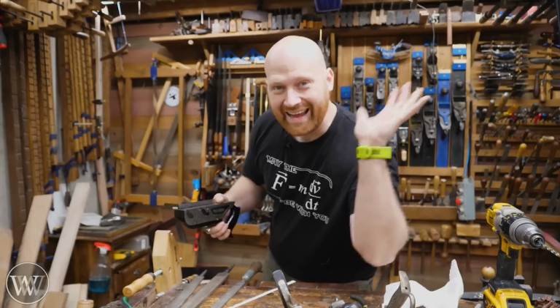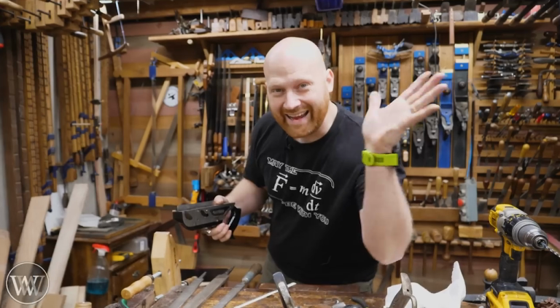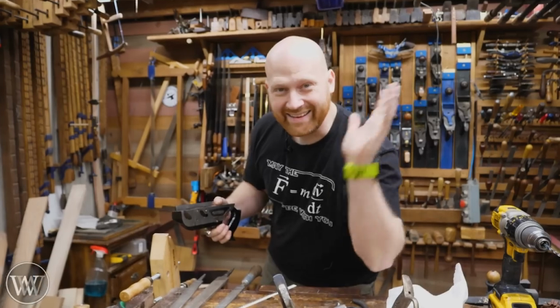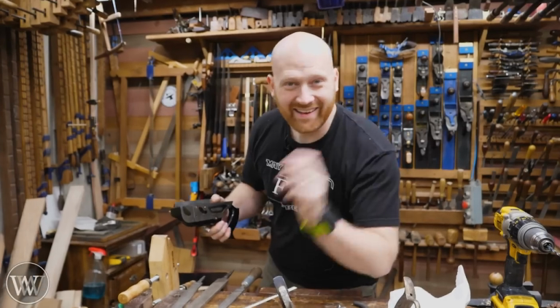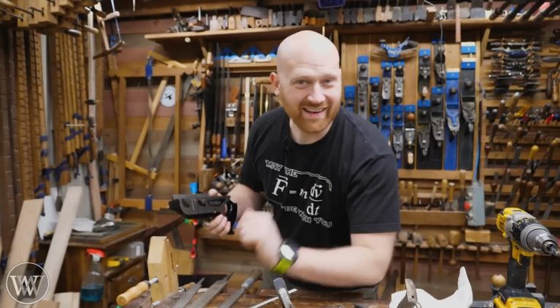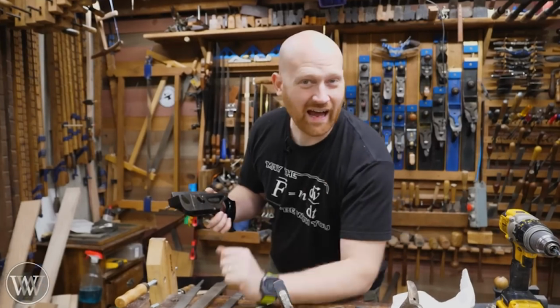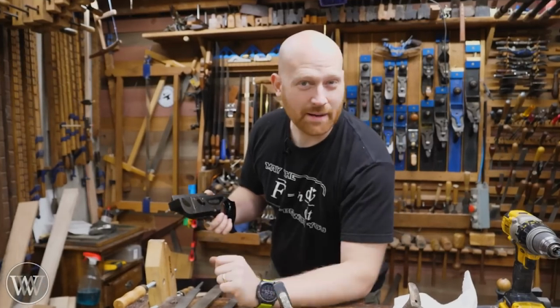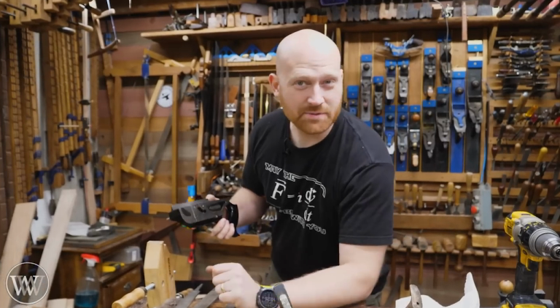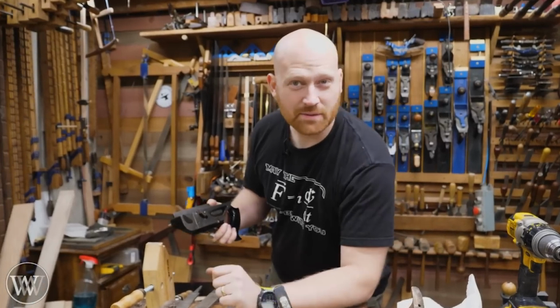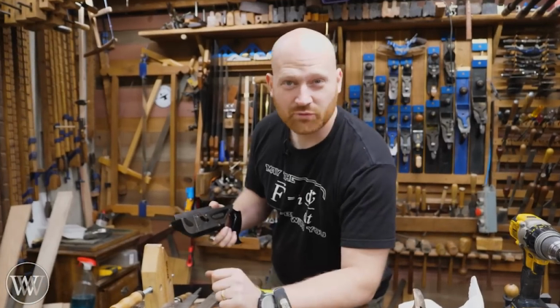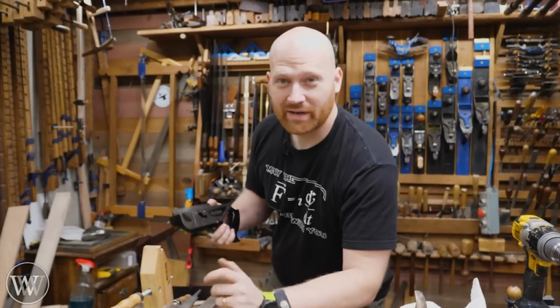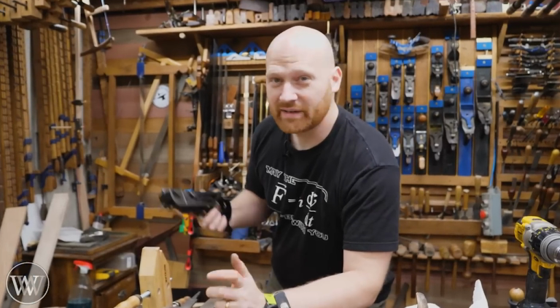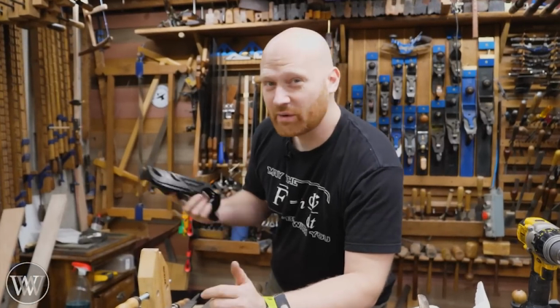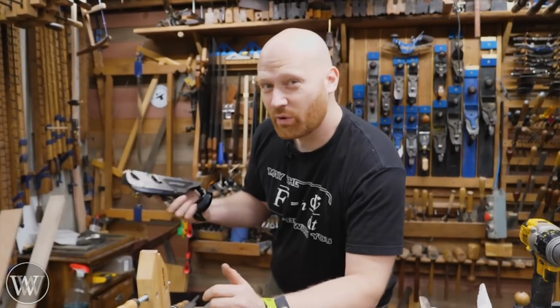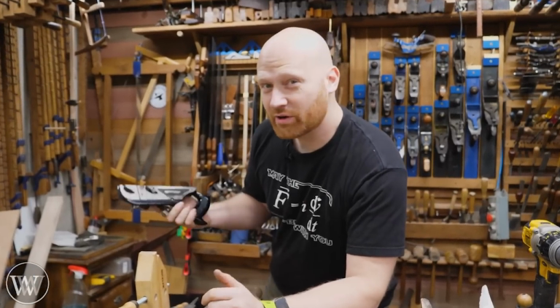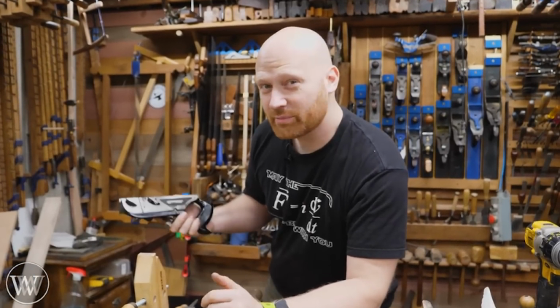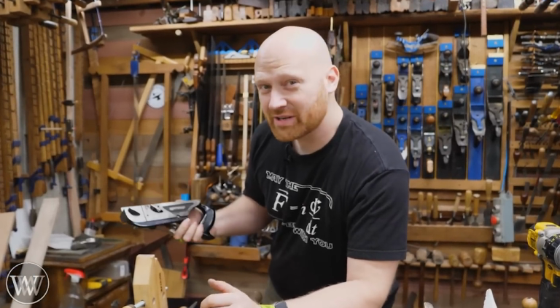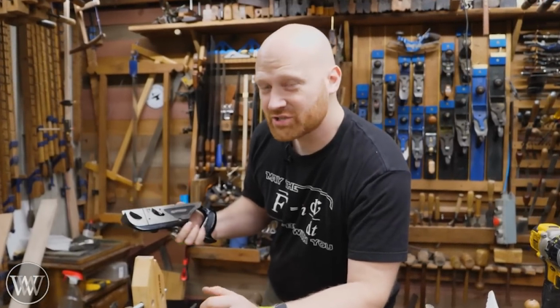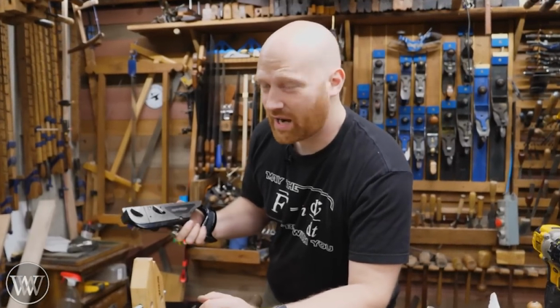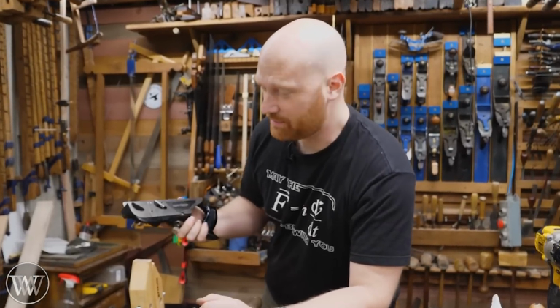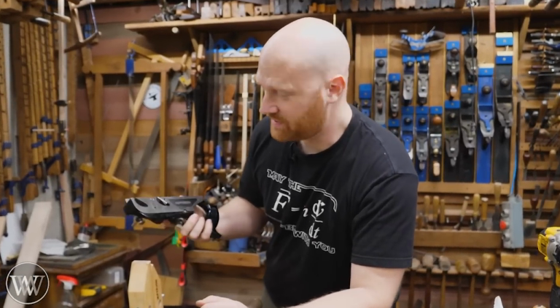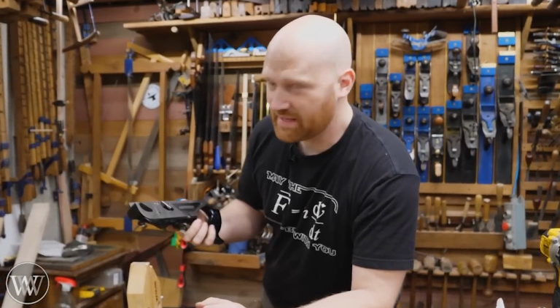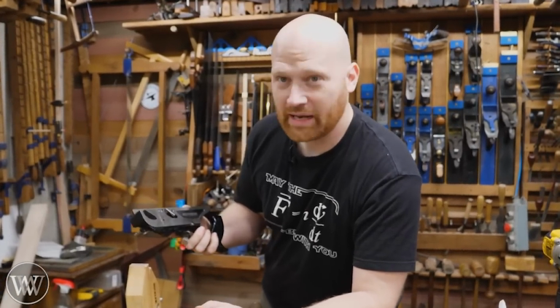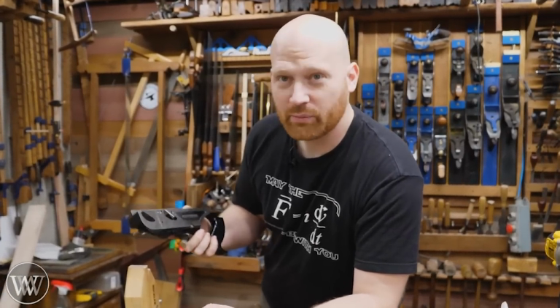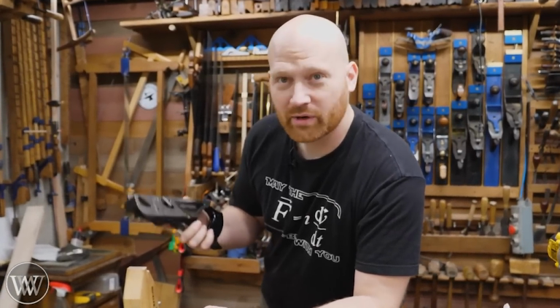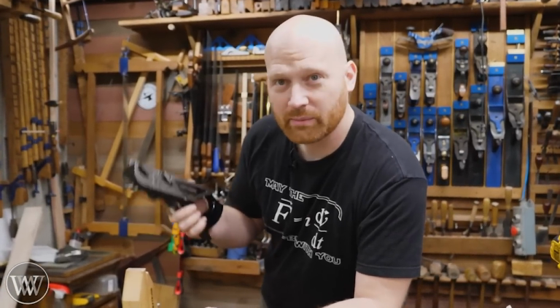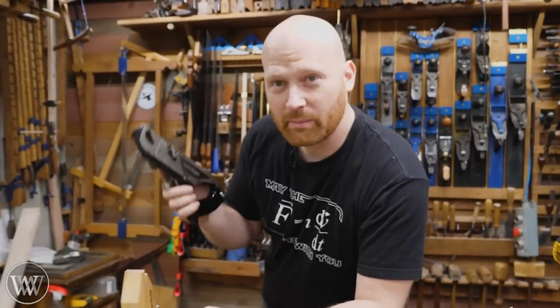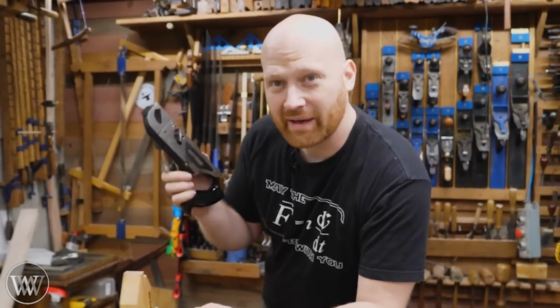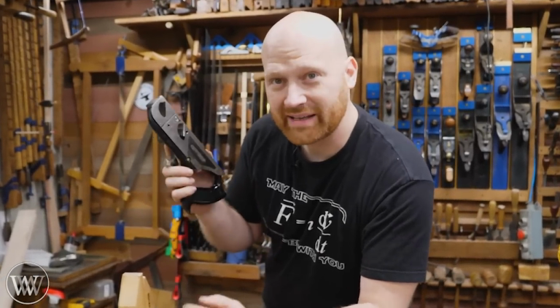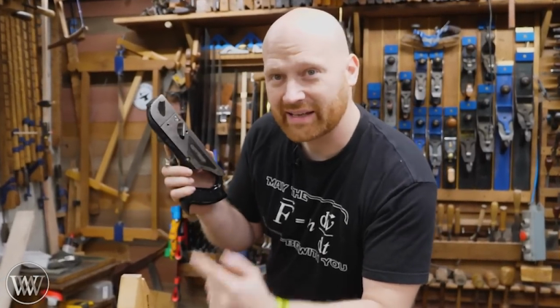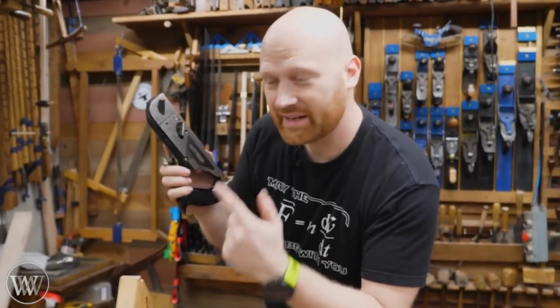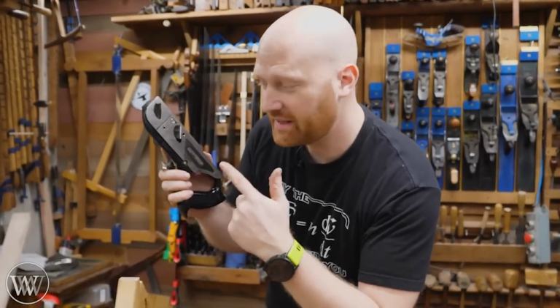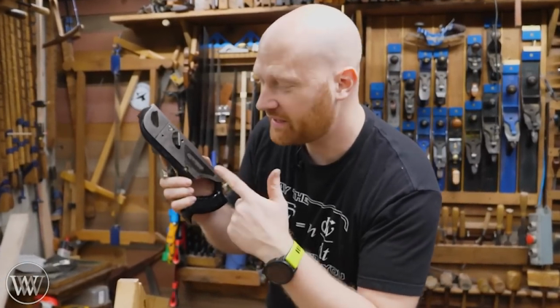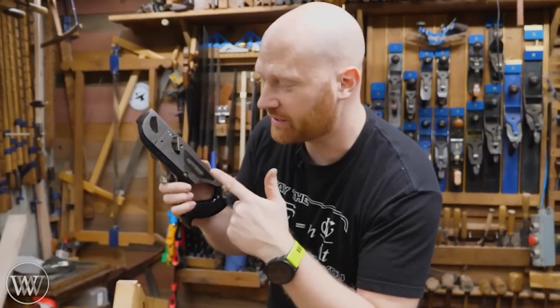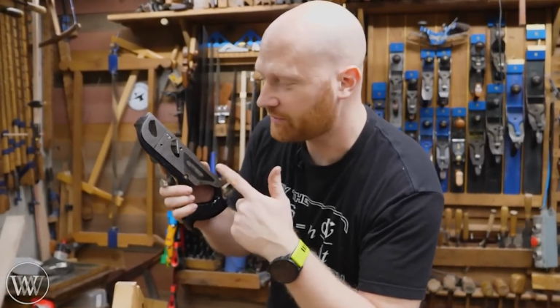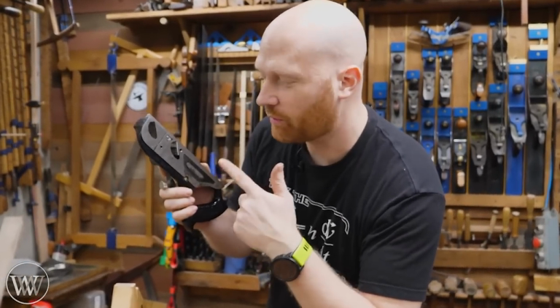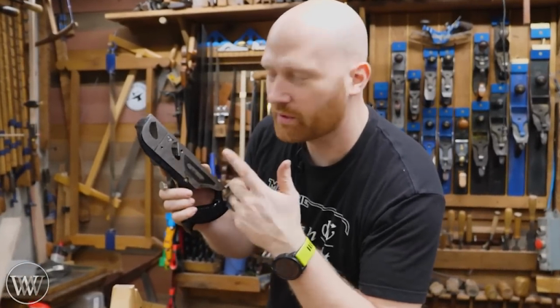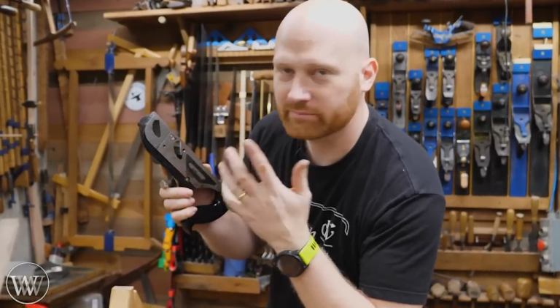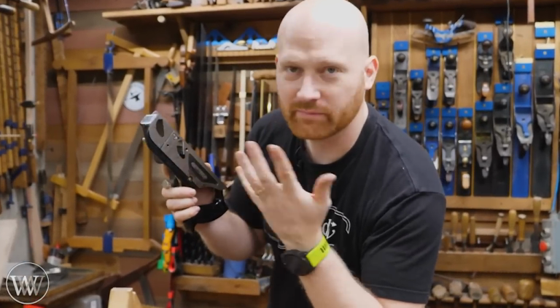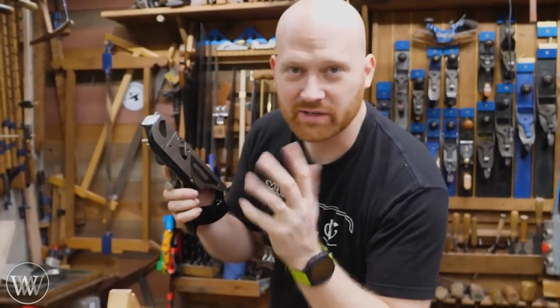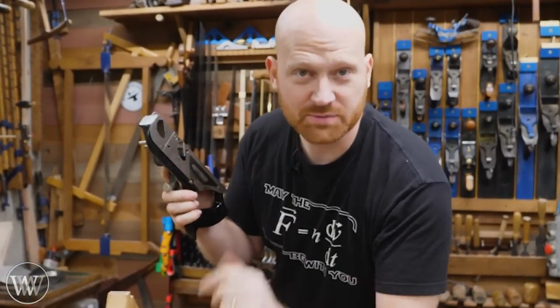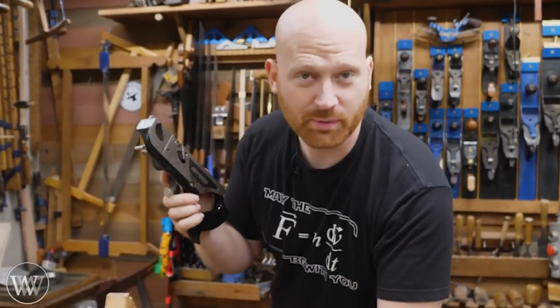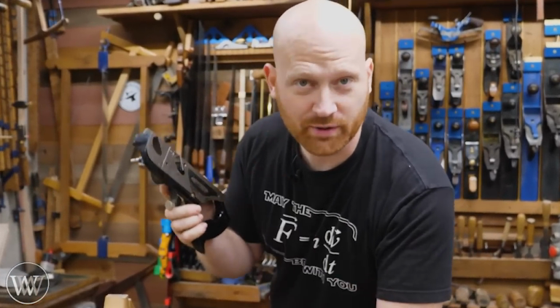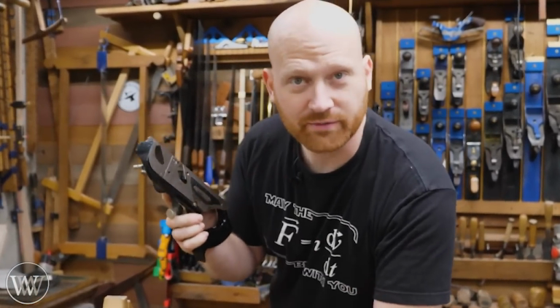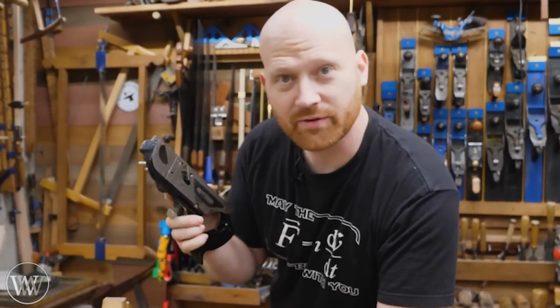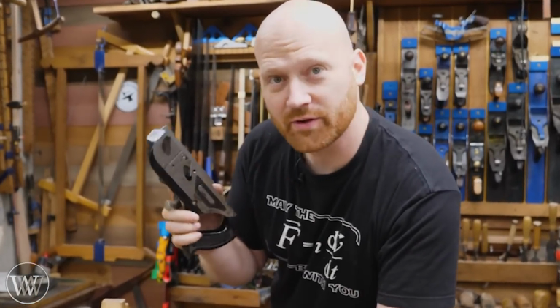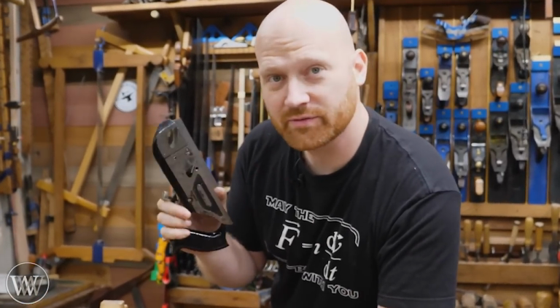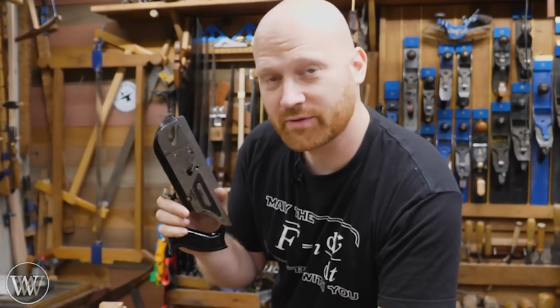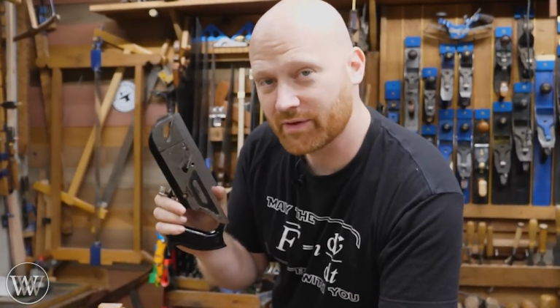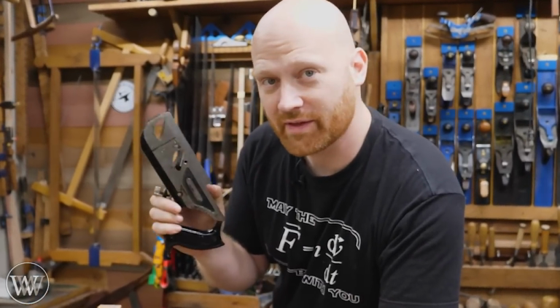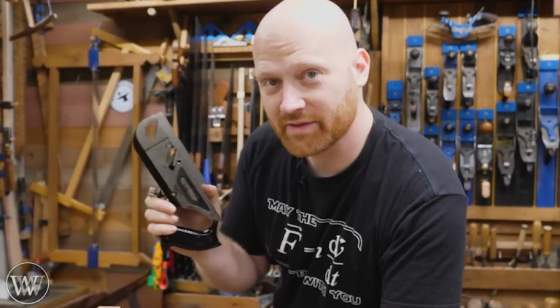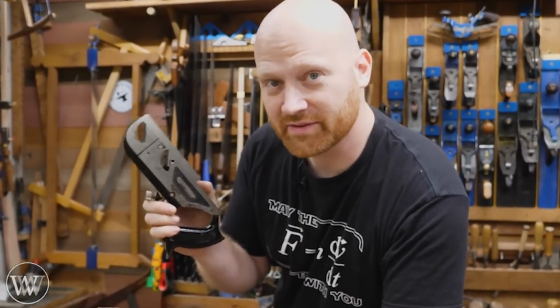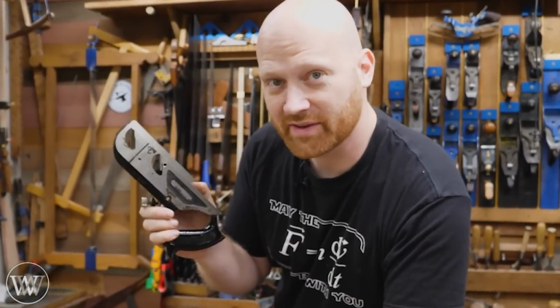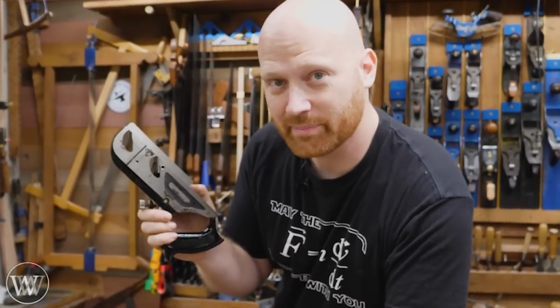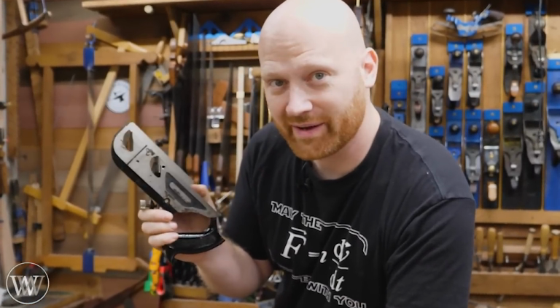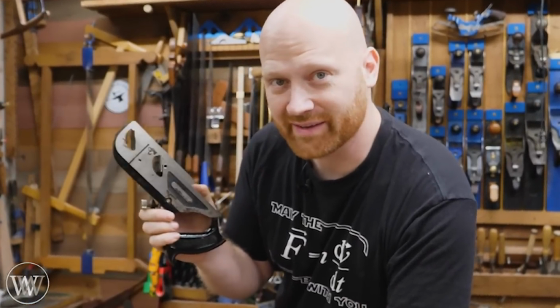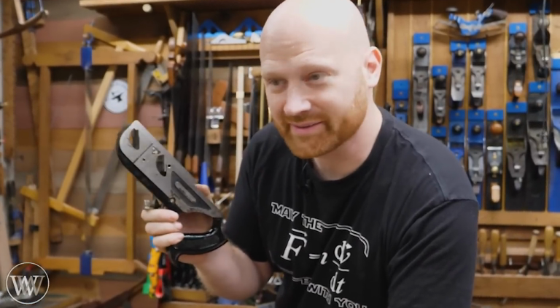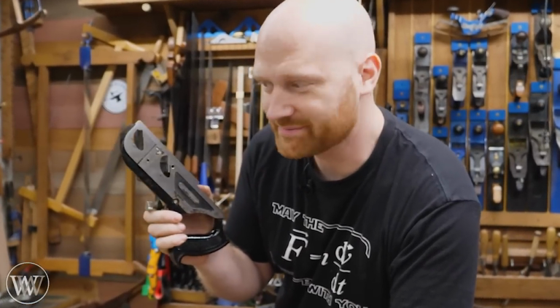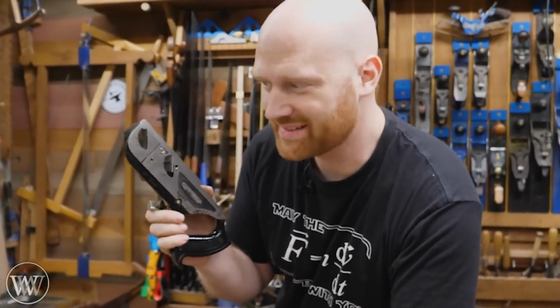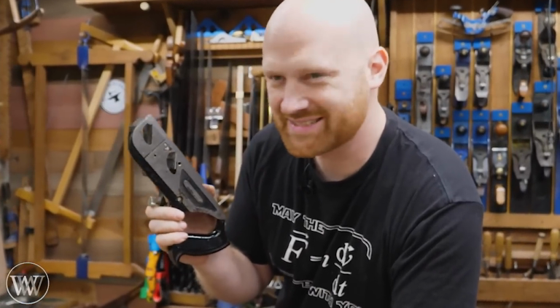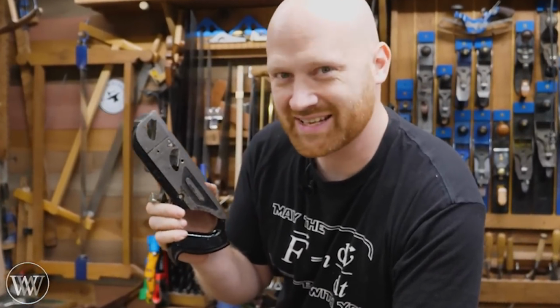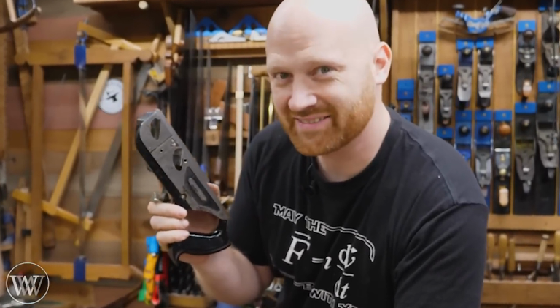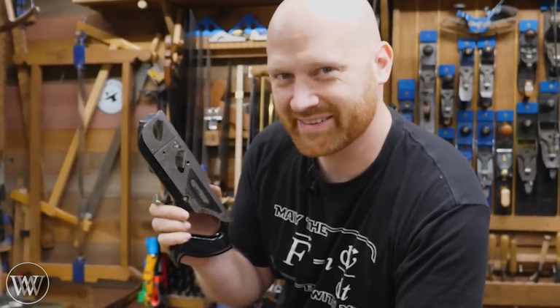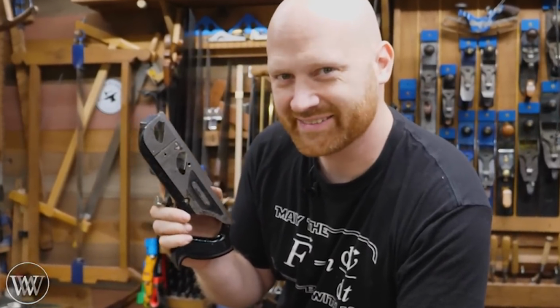Hey y'all, I'm James Wright and welcome to my shop. Today we're going to be making a knicker, or a spur for those of you on the other side of the pond. Let's dive in.